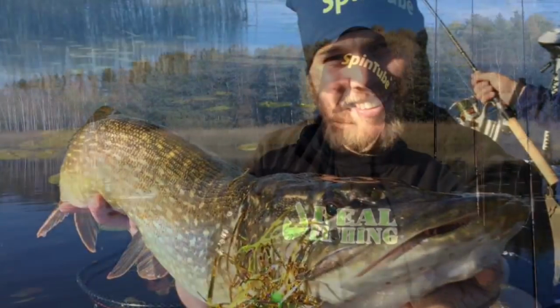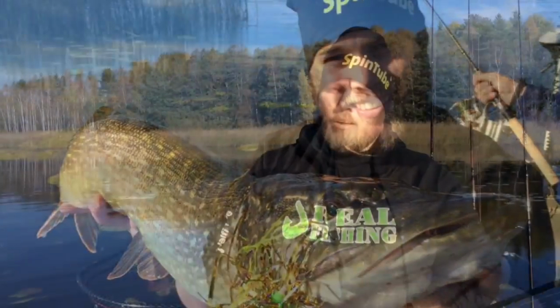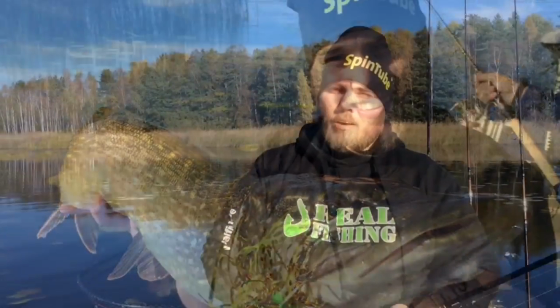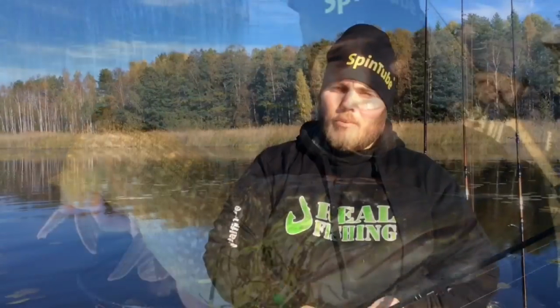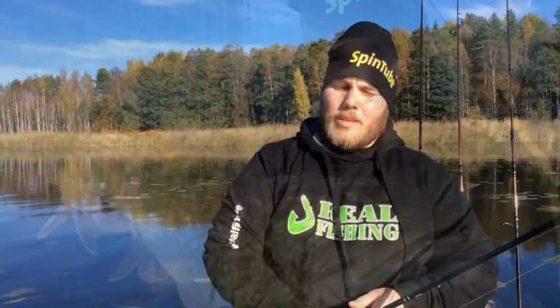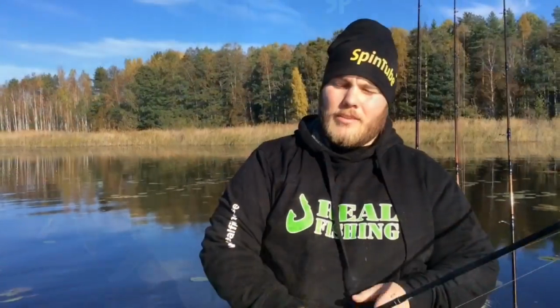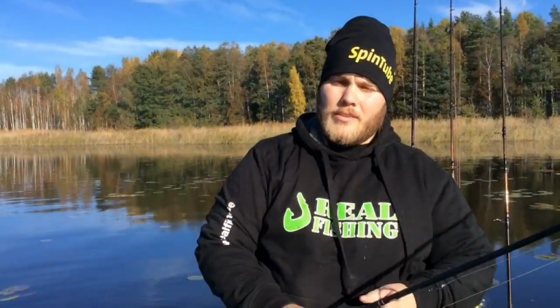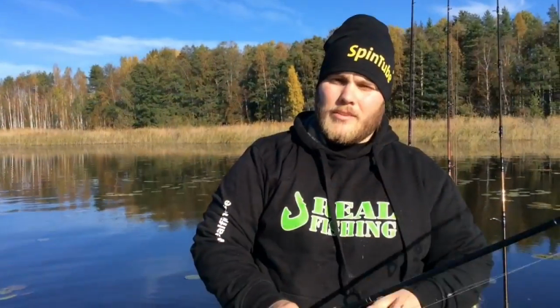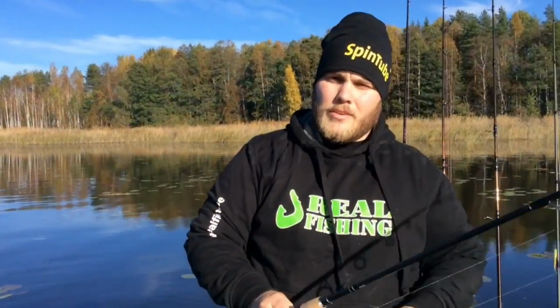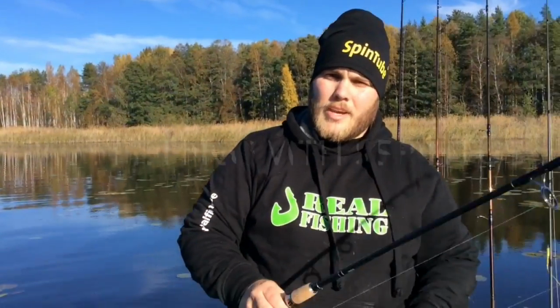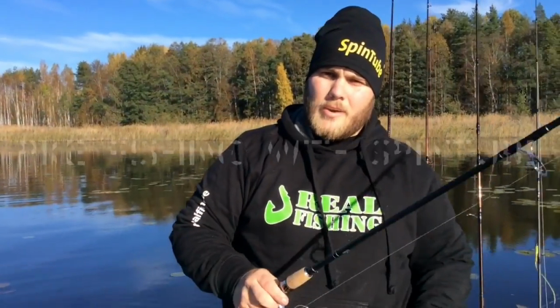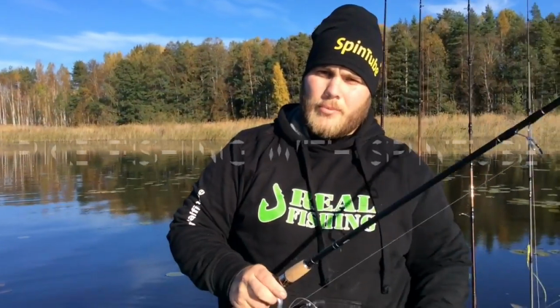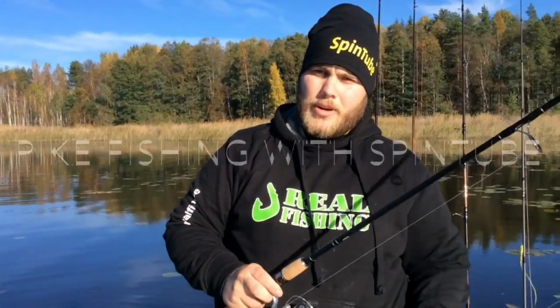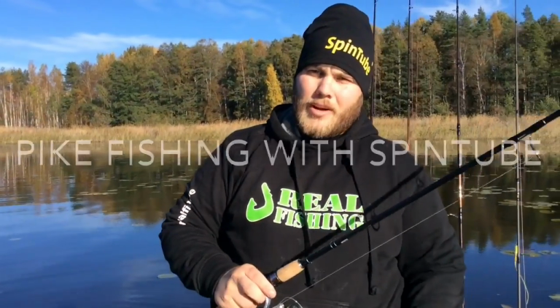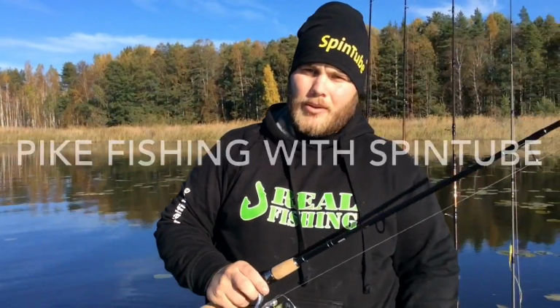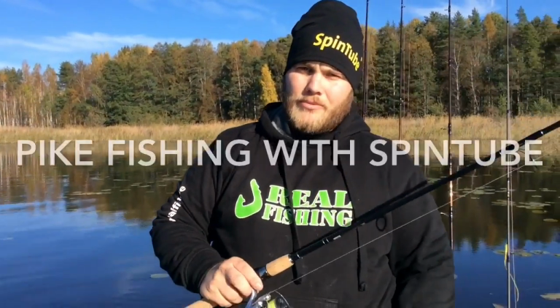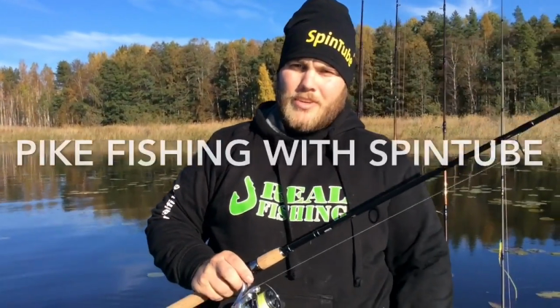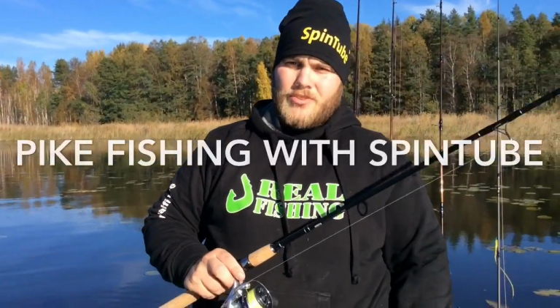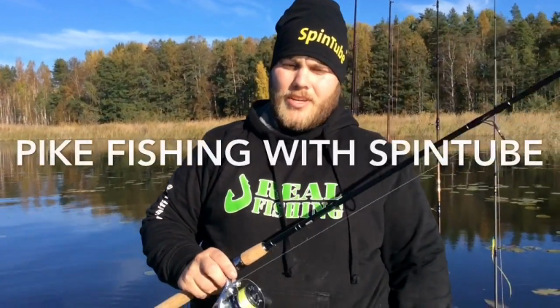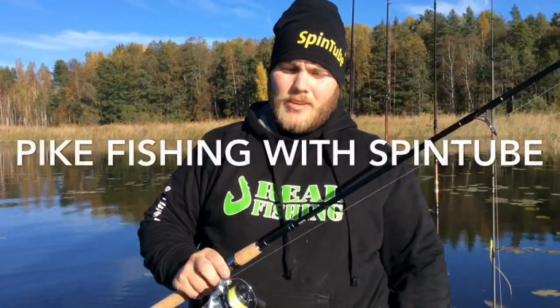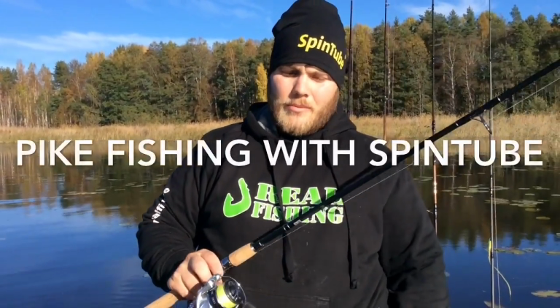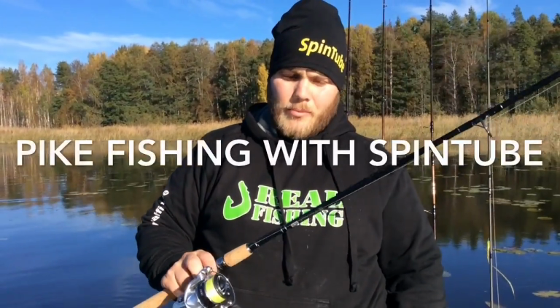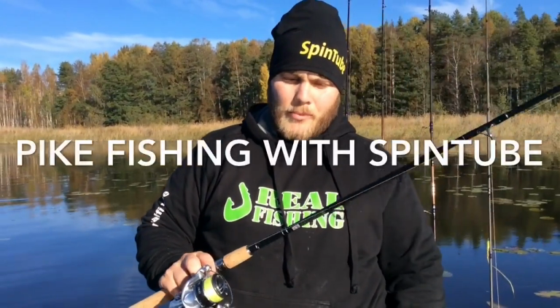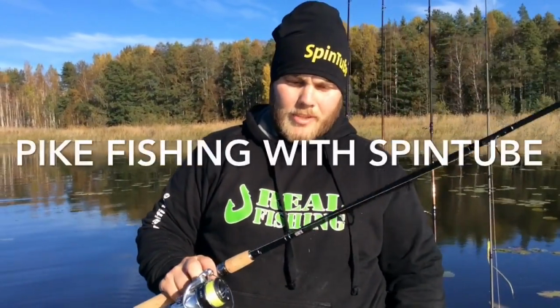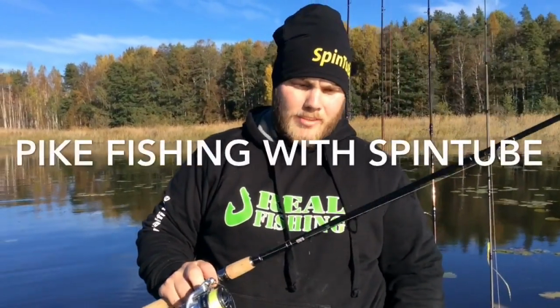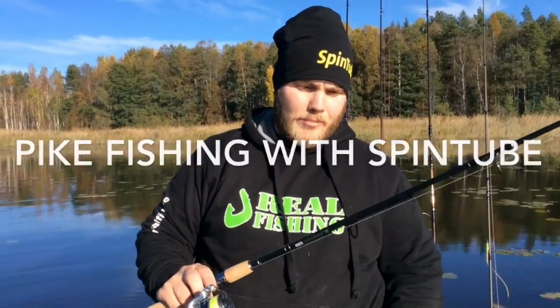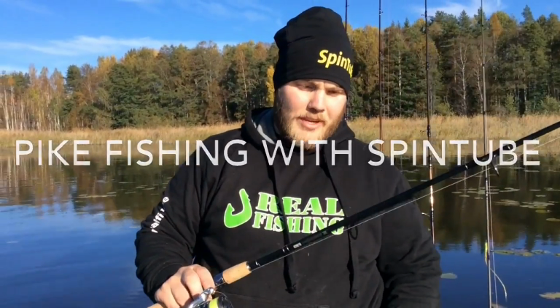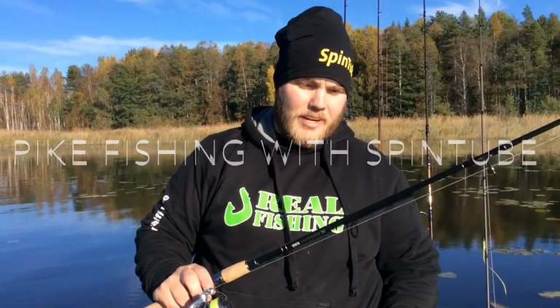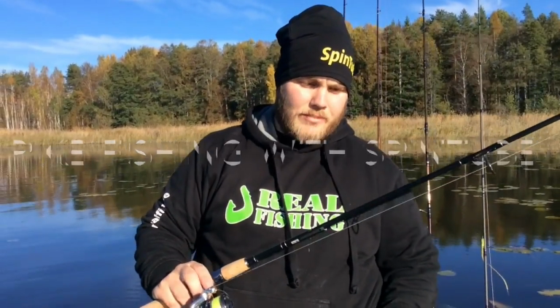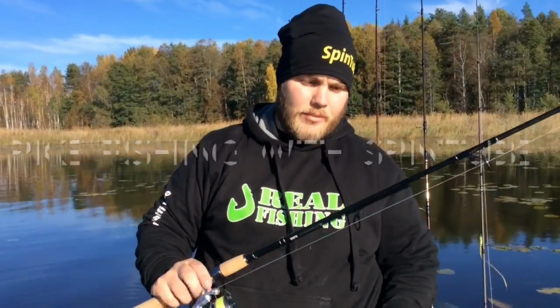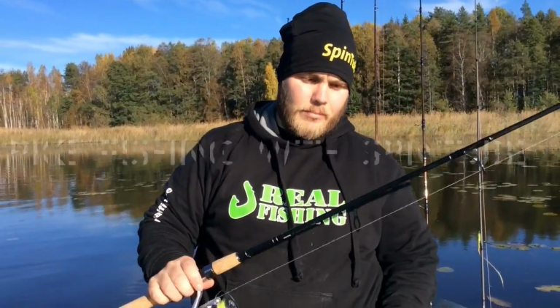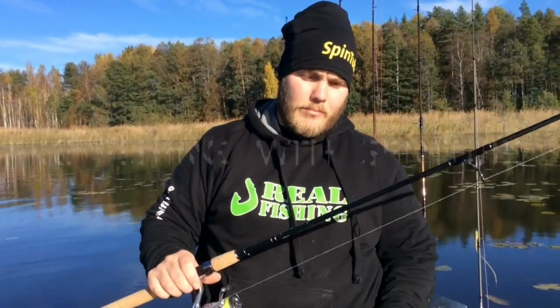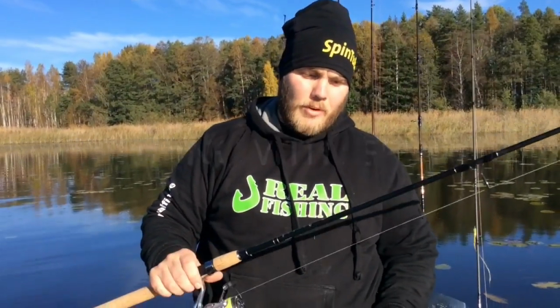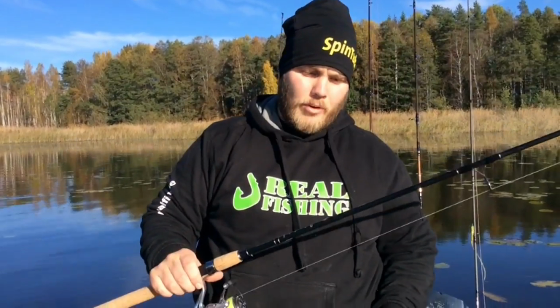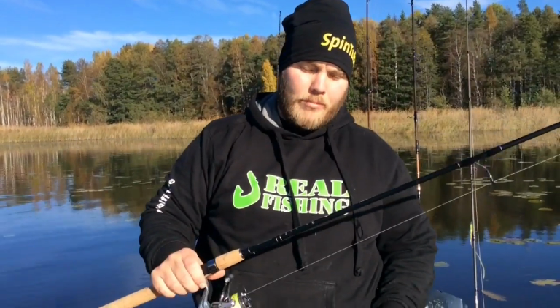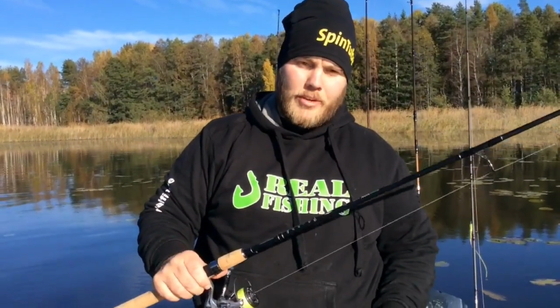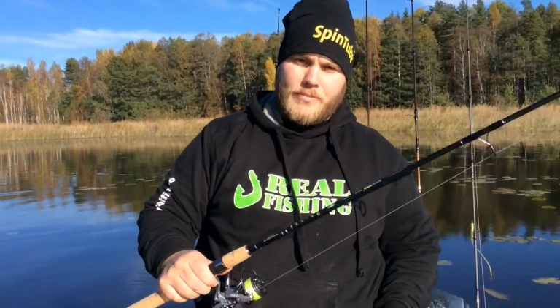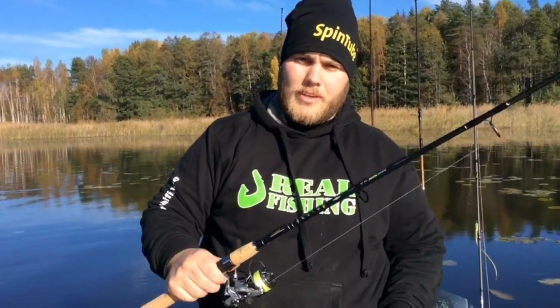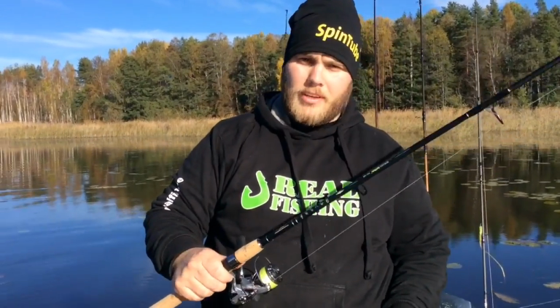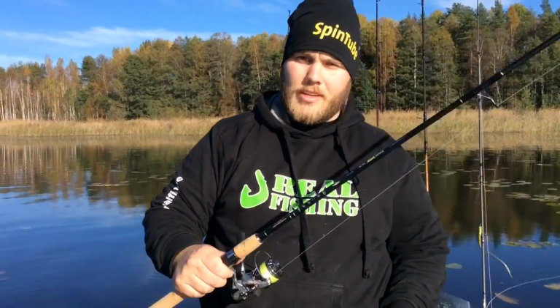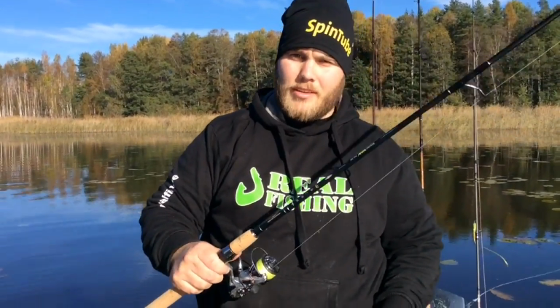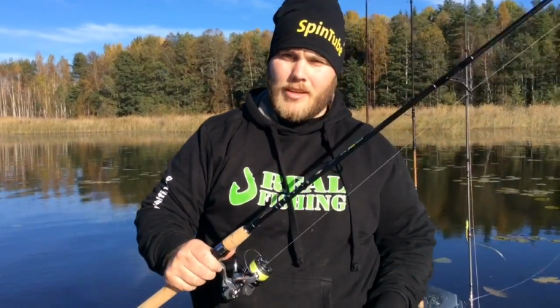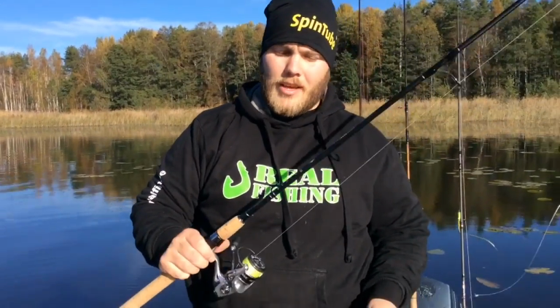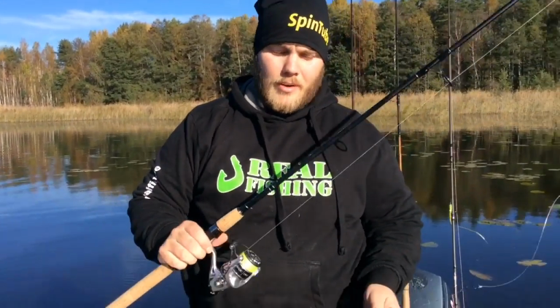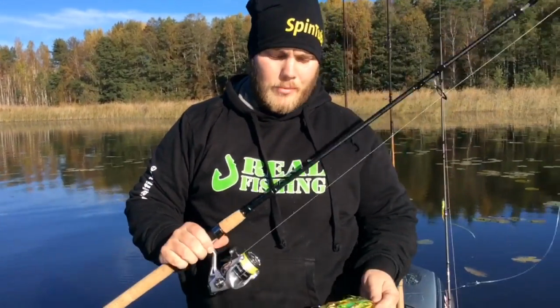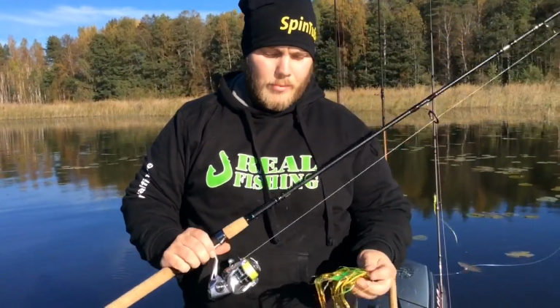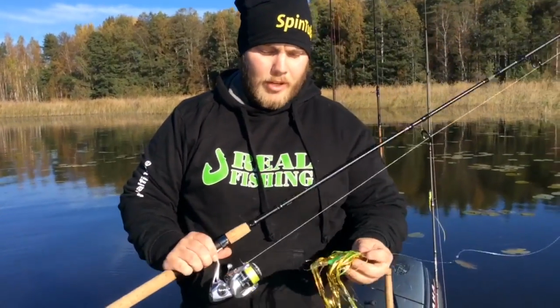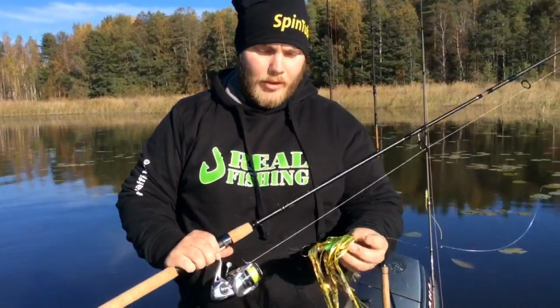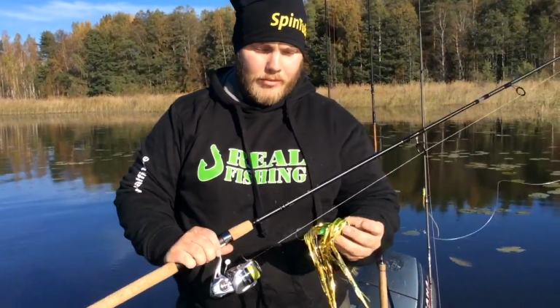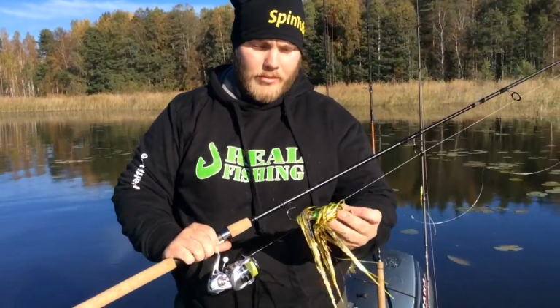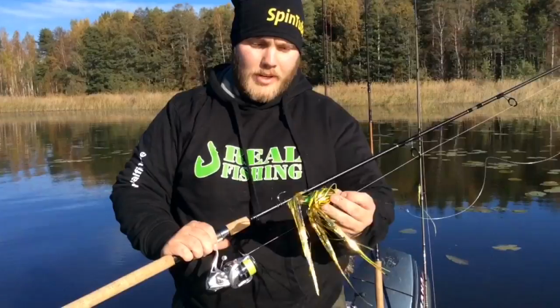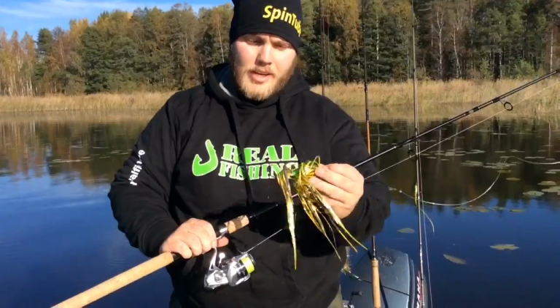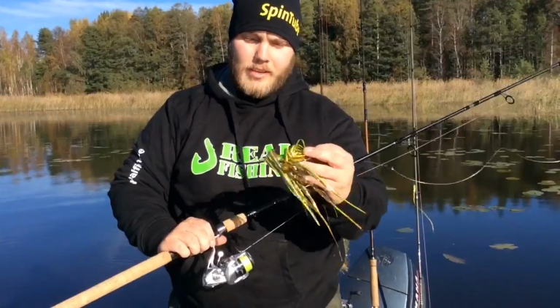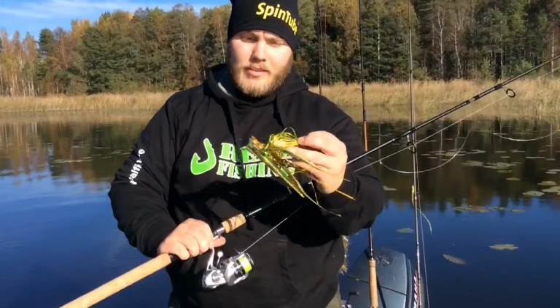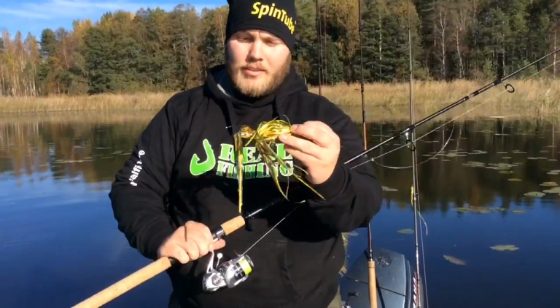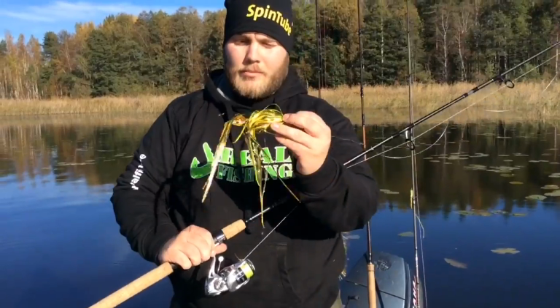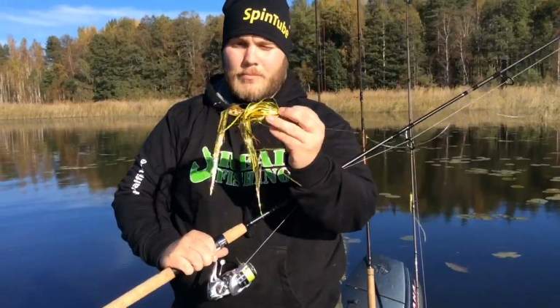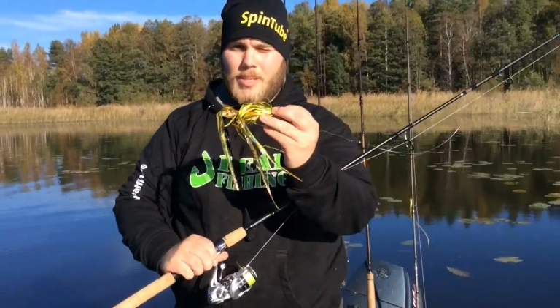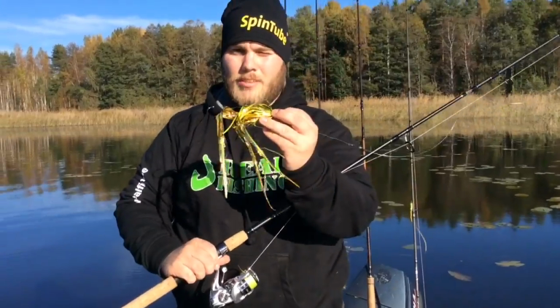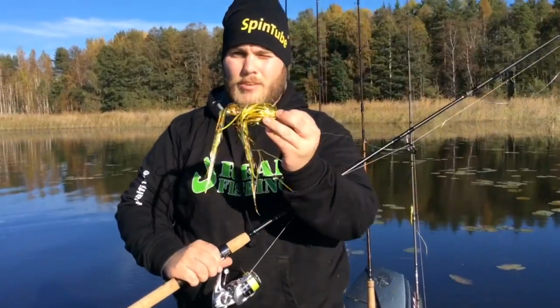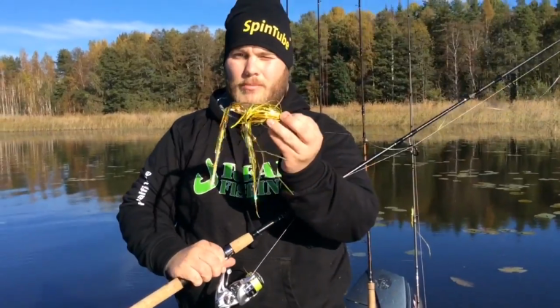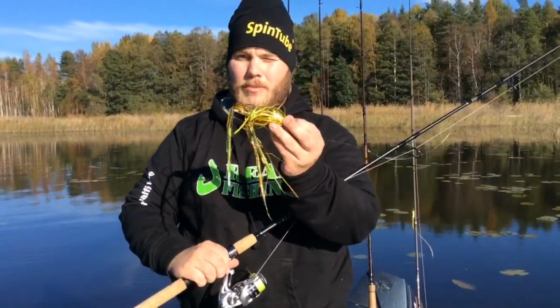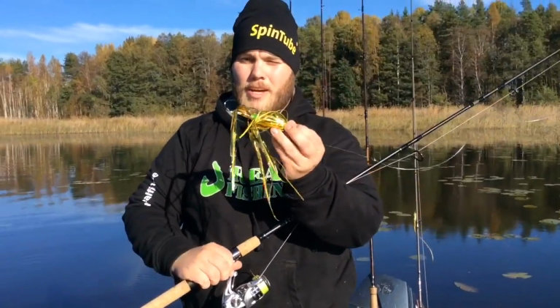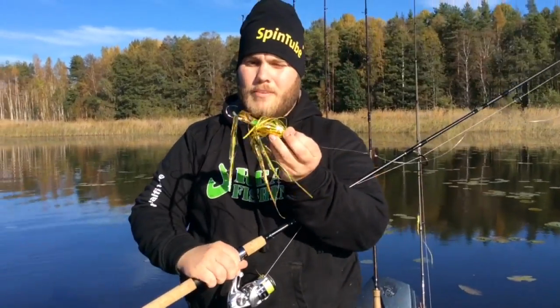Alright, today we are out fishing with some gear from Oymer Finland and we are out trying the spin tube fly.